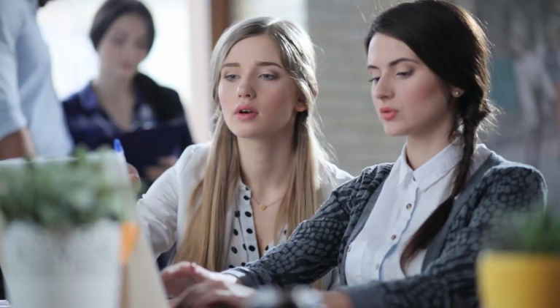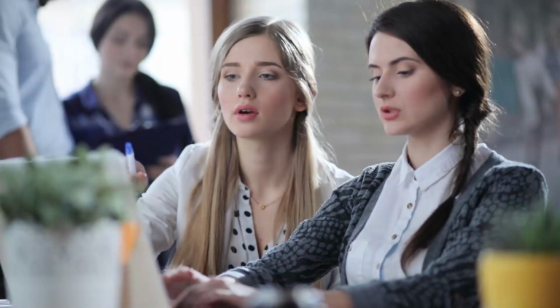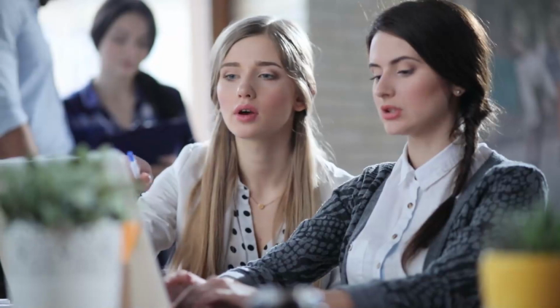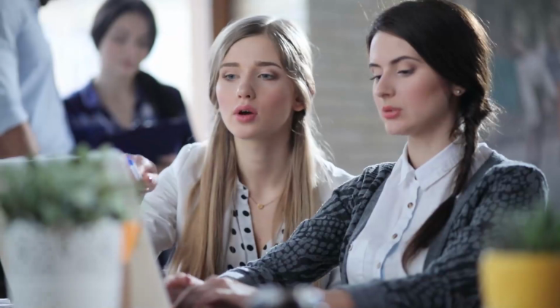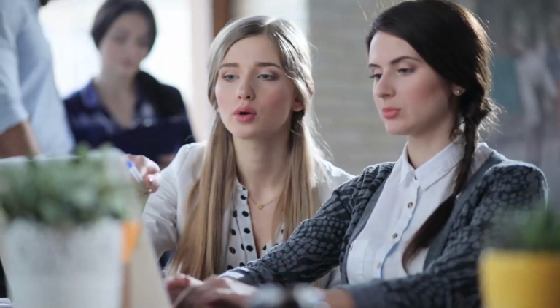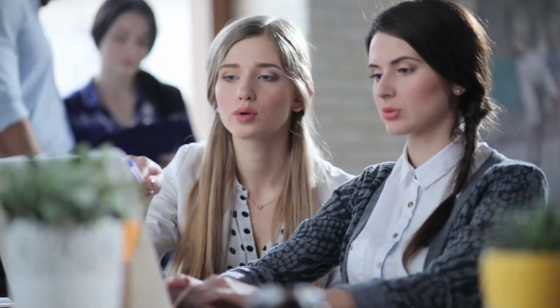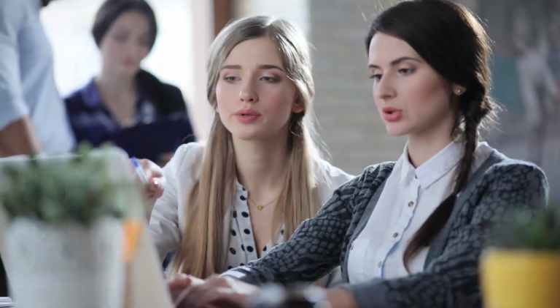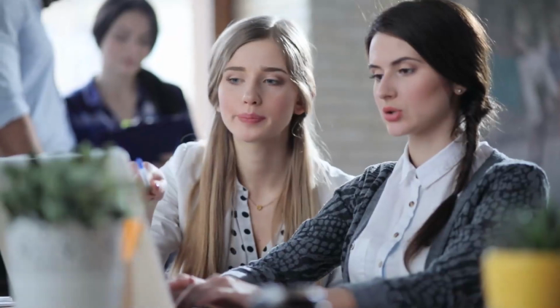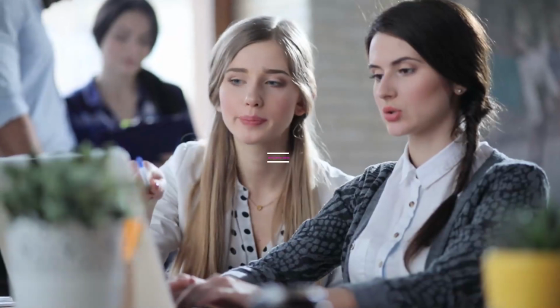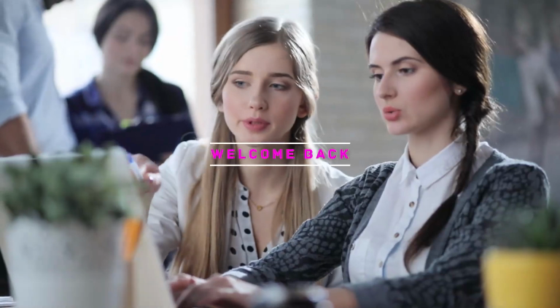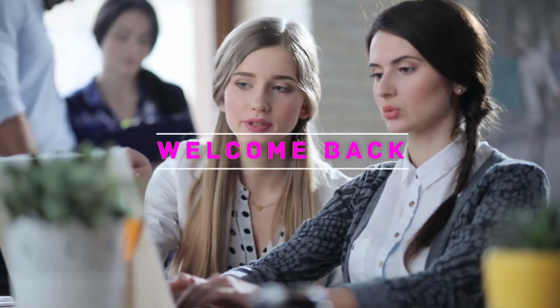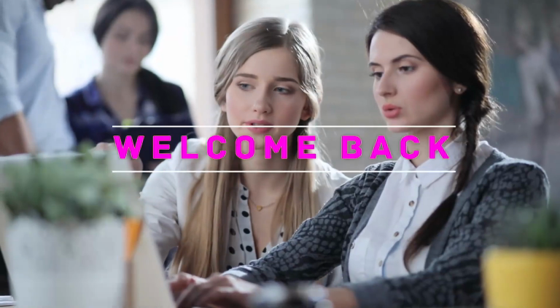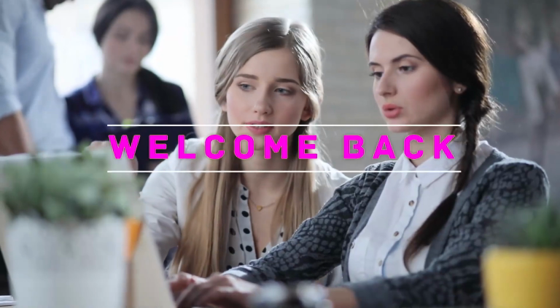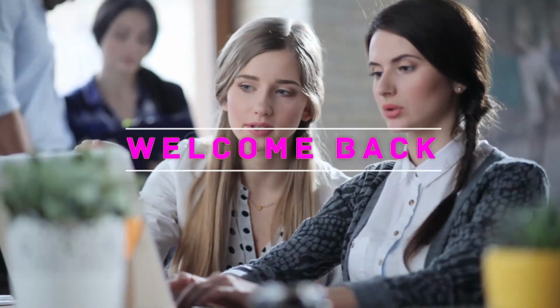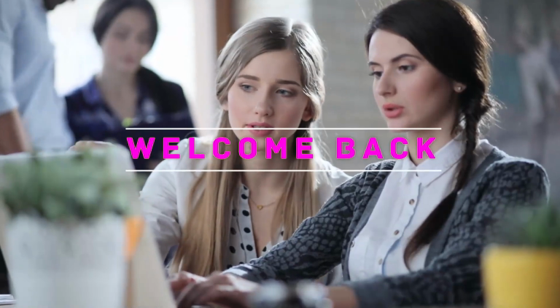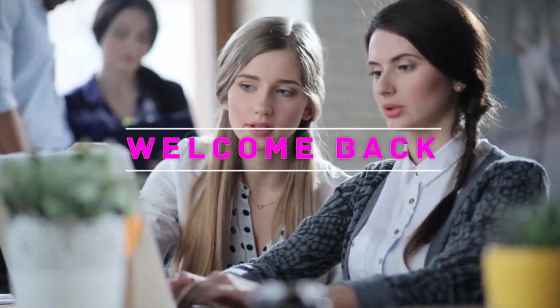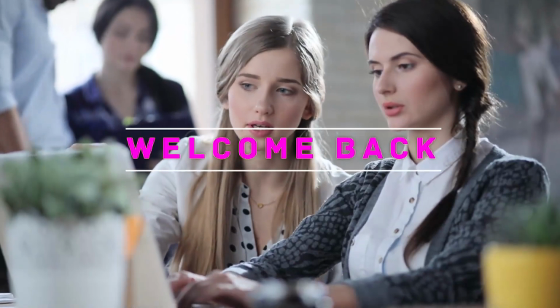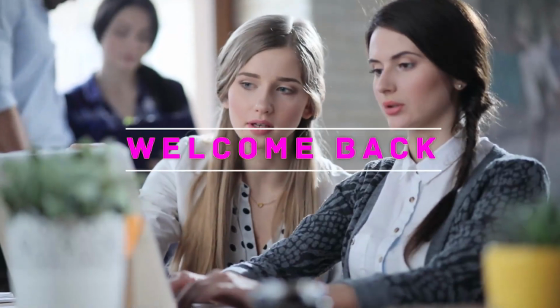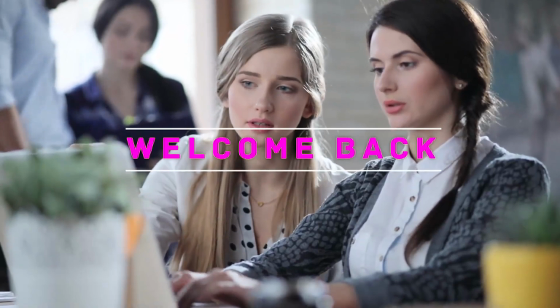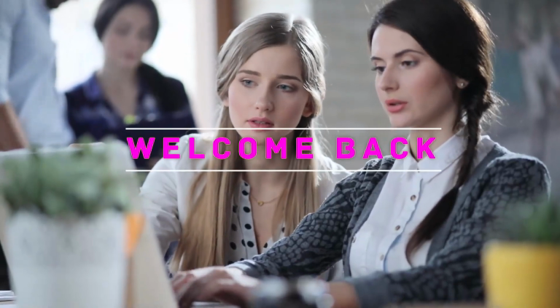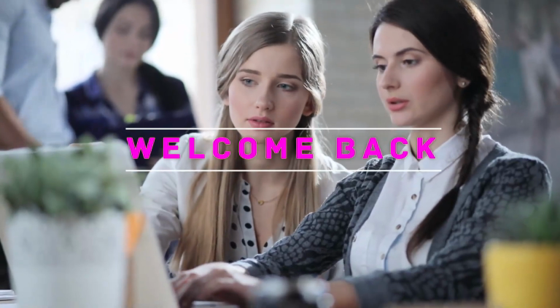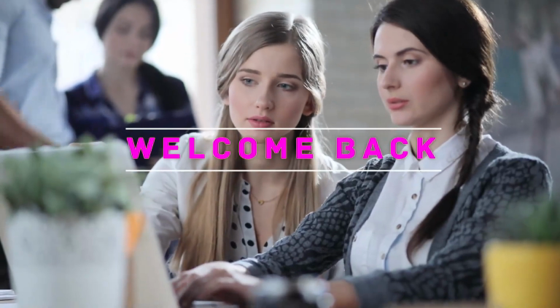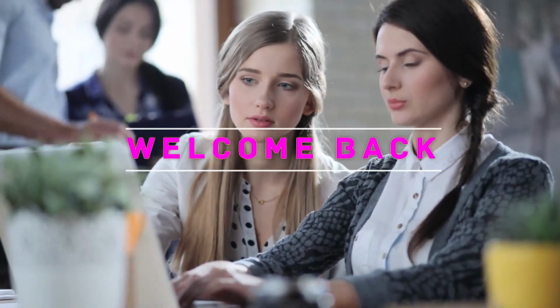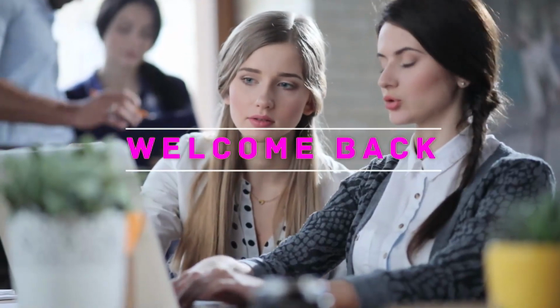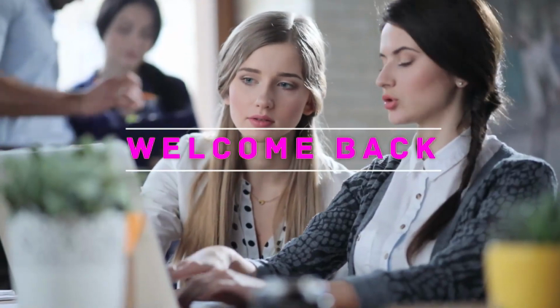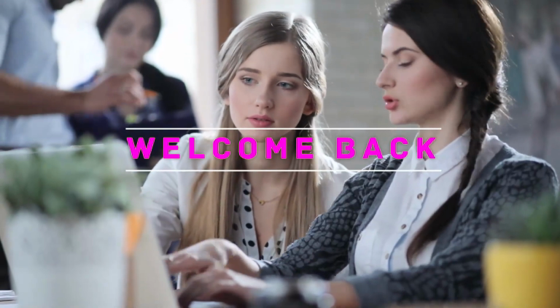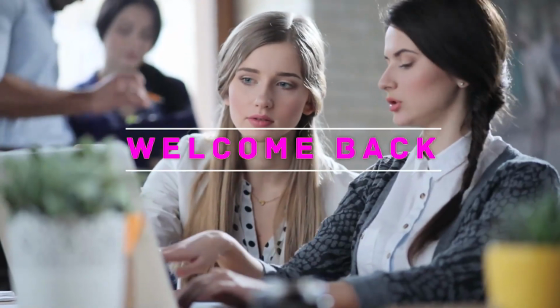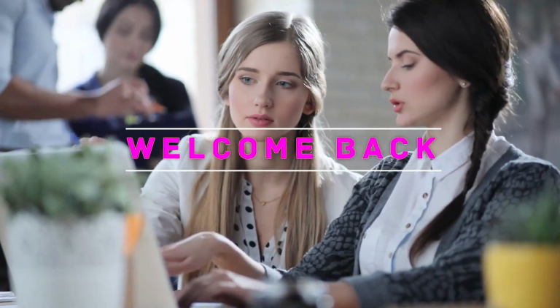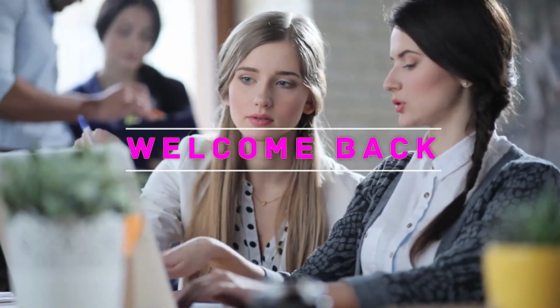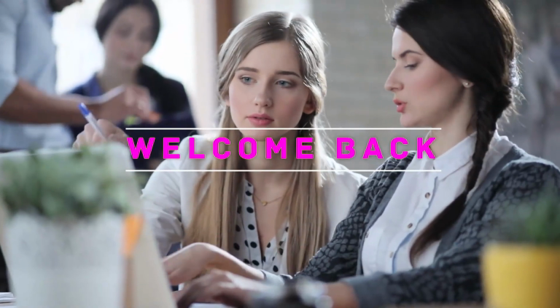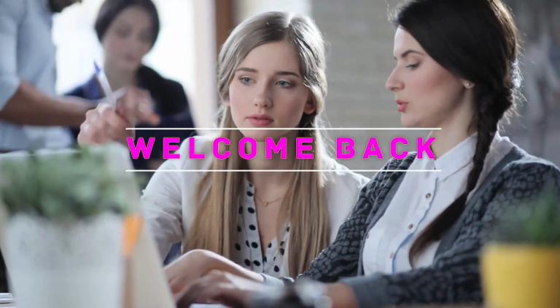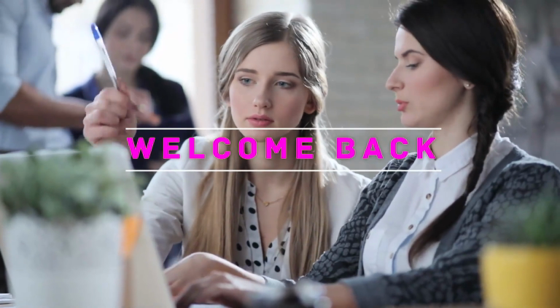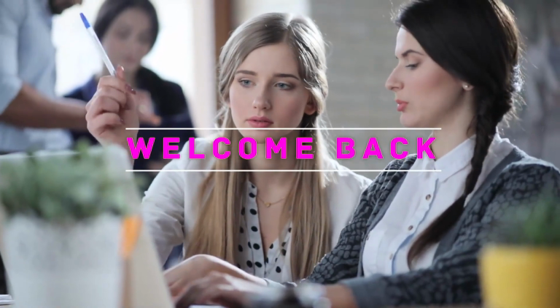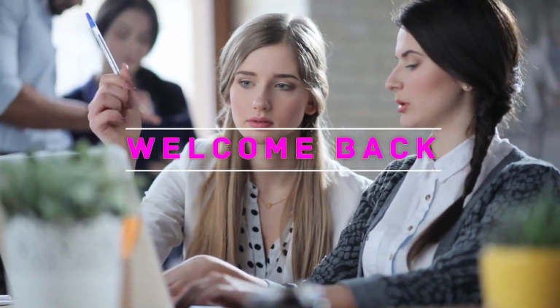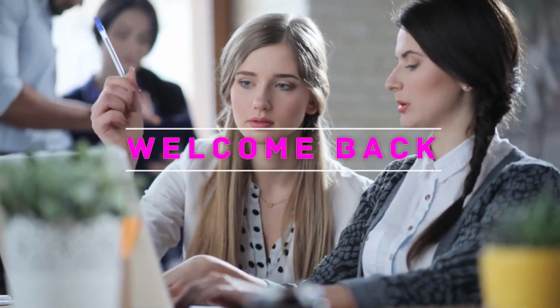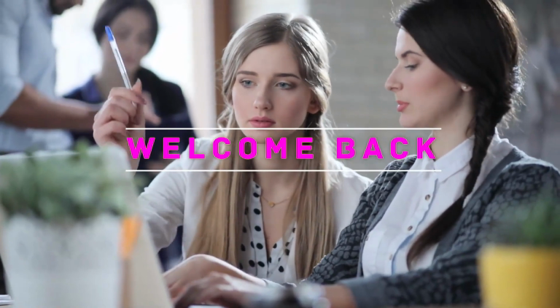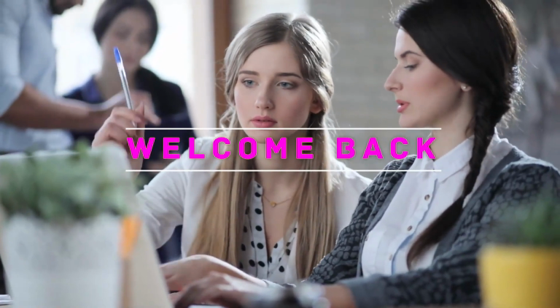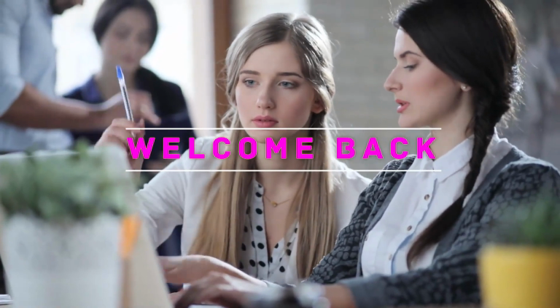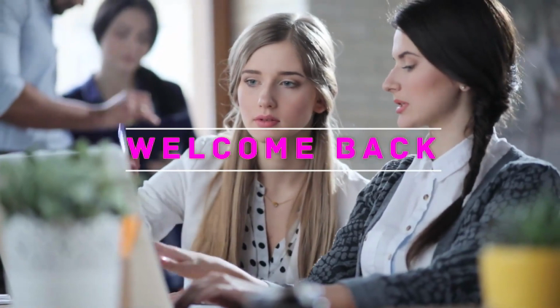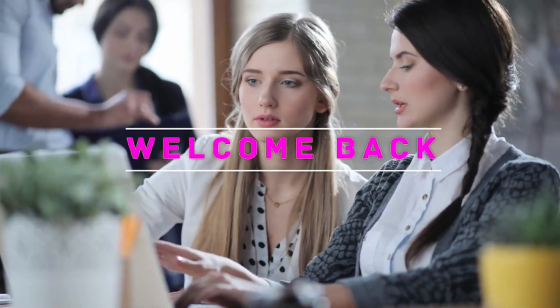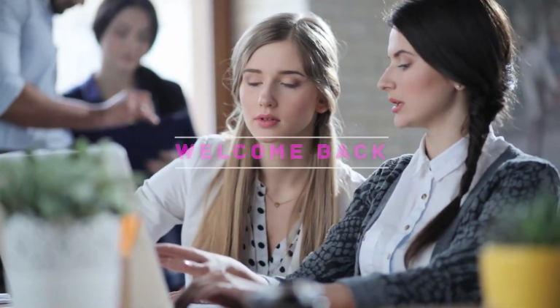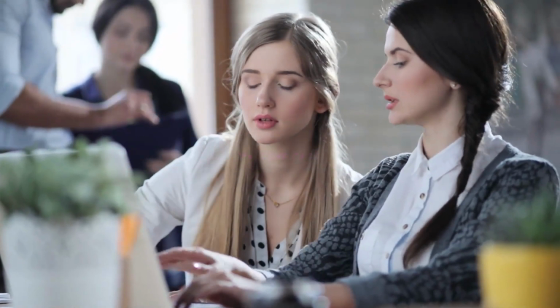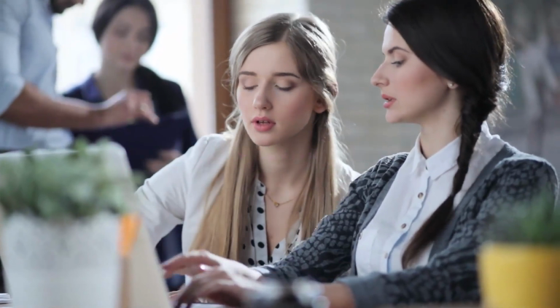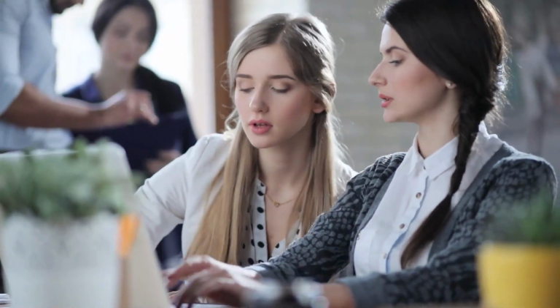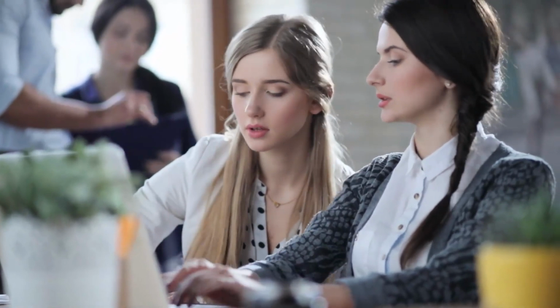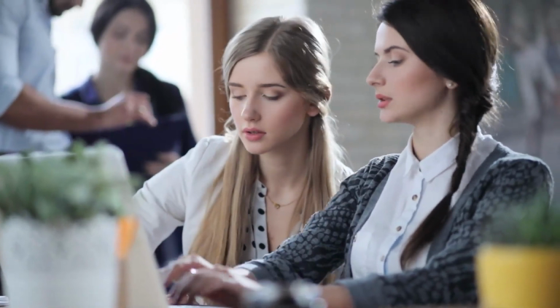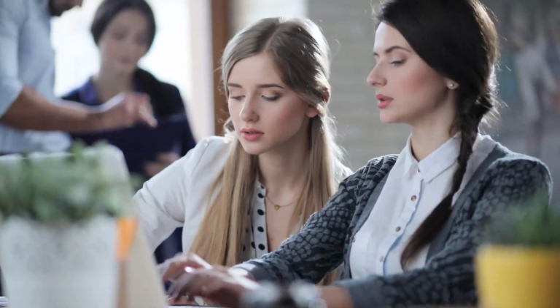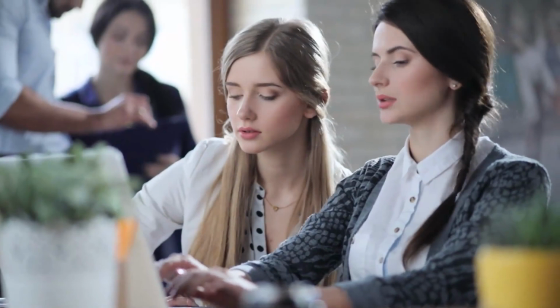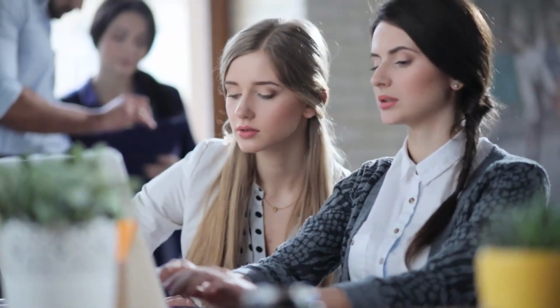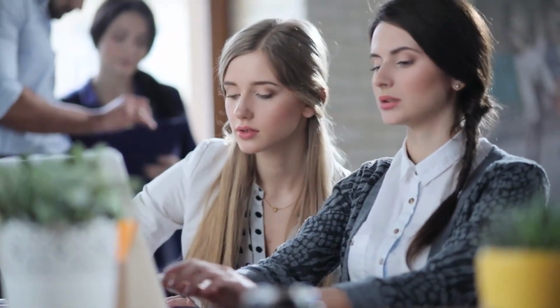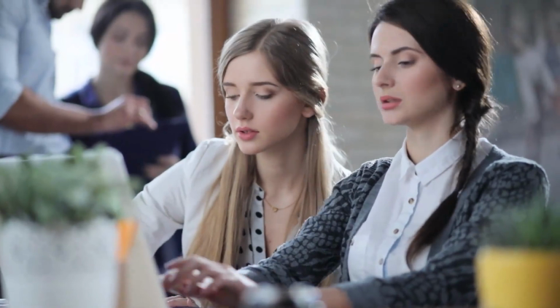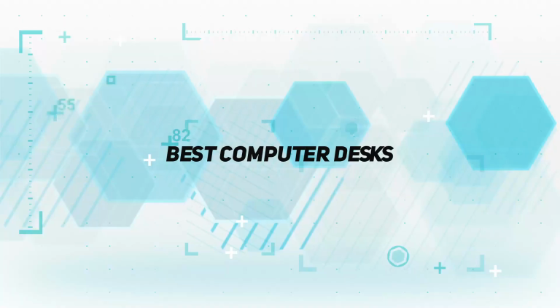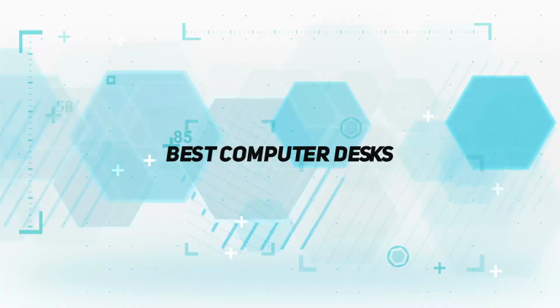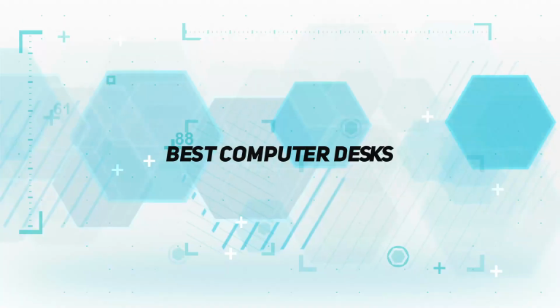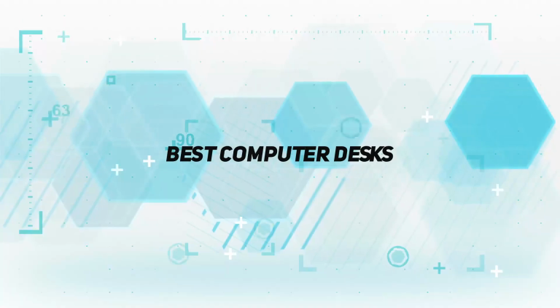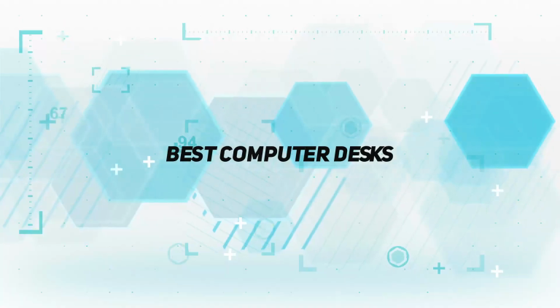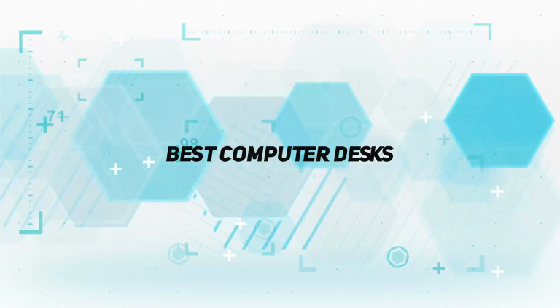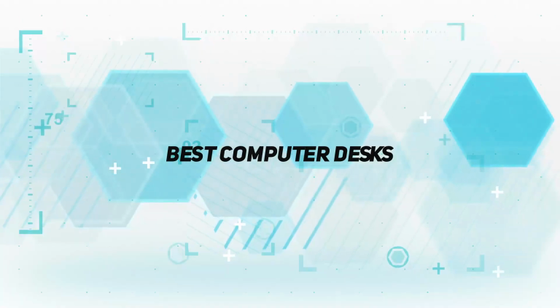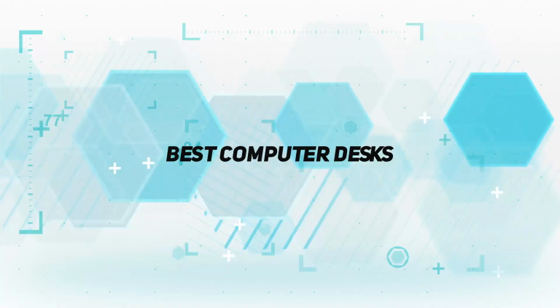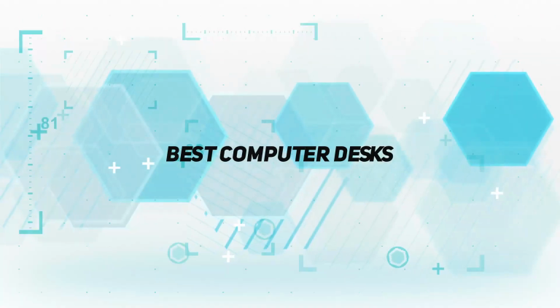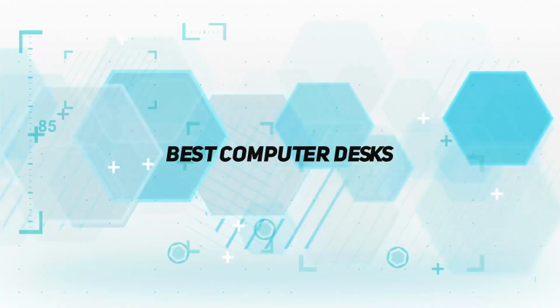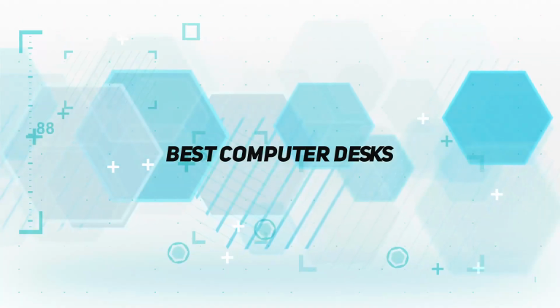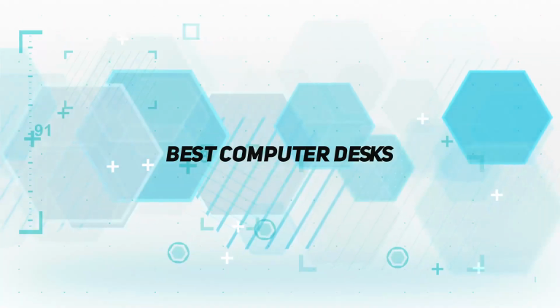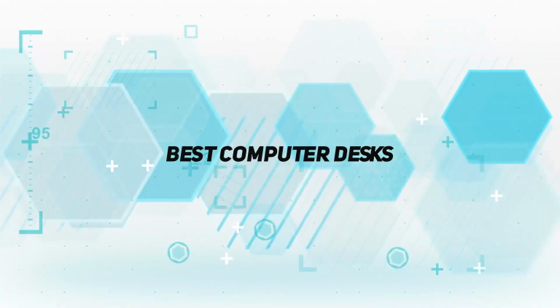Hey, welcome back to my channel. In this video, I'm gonna talk about top 5 best computer desks.